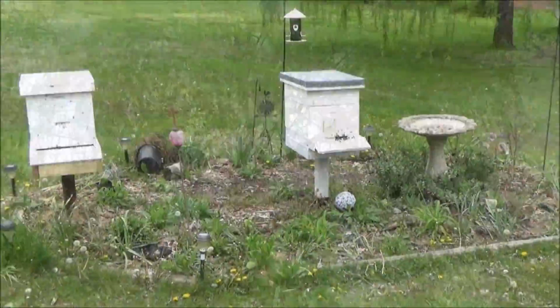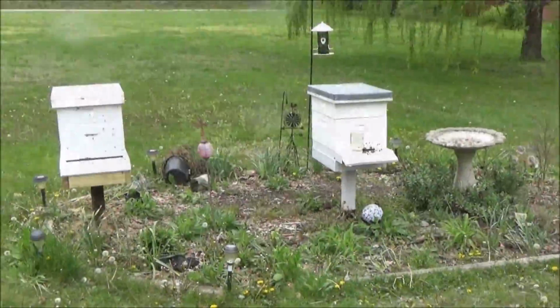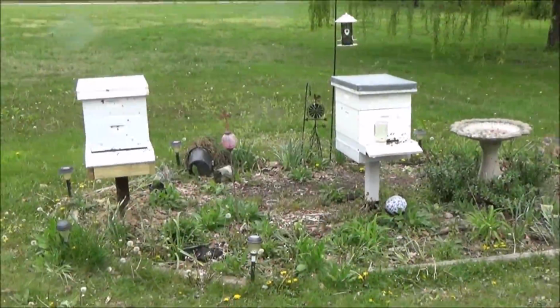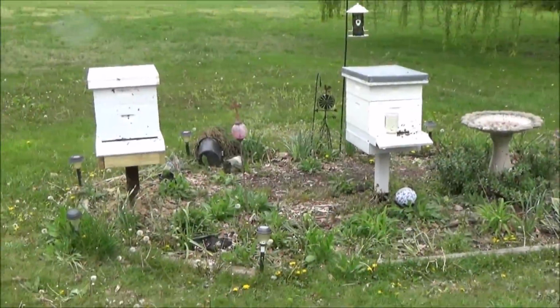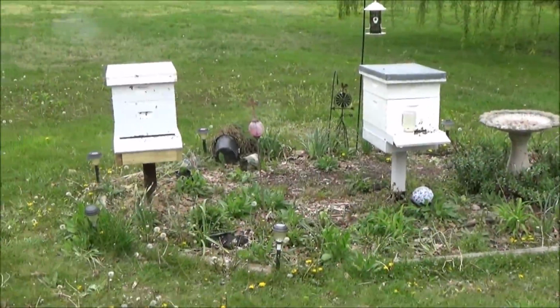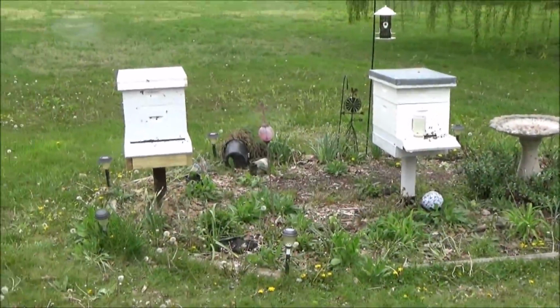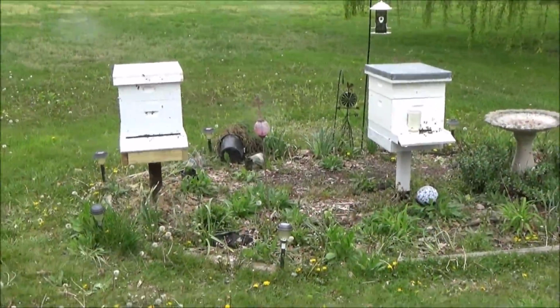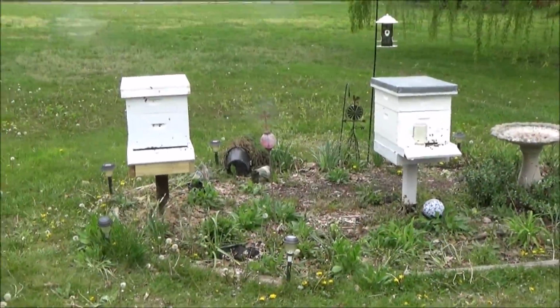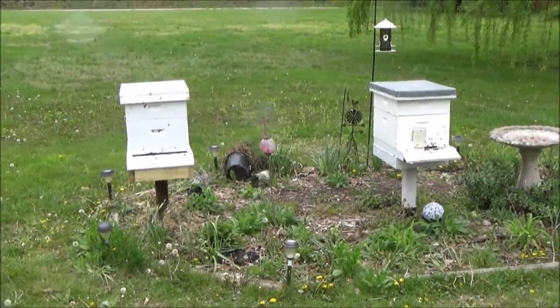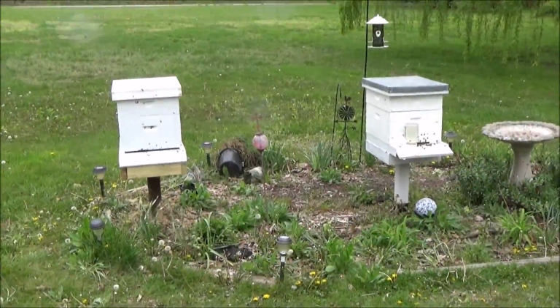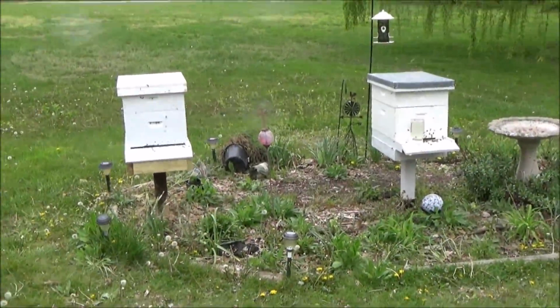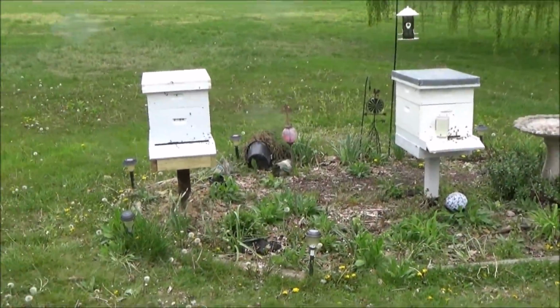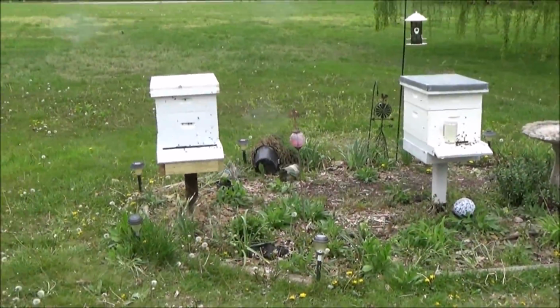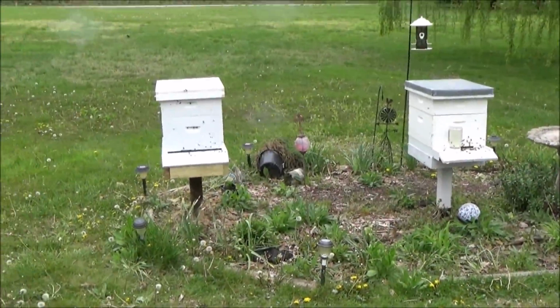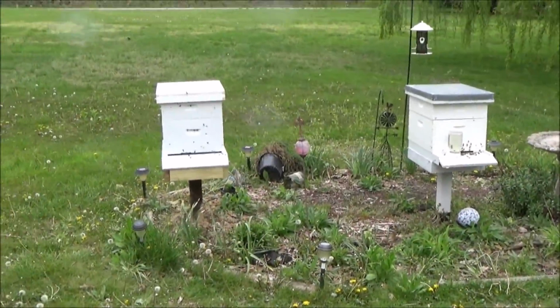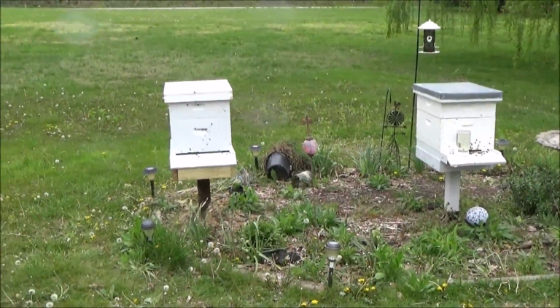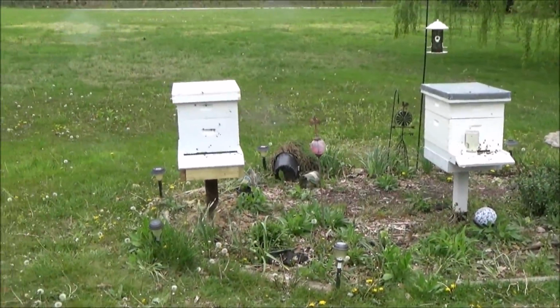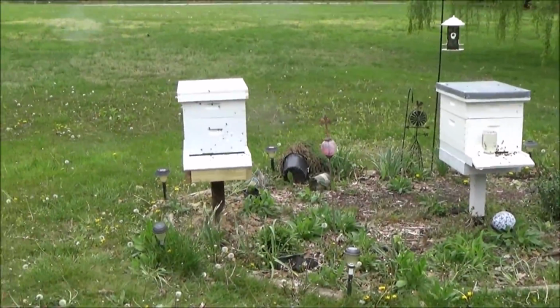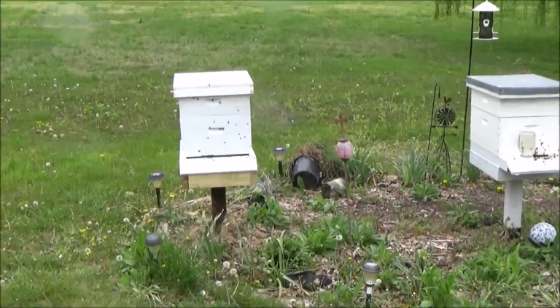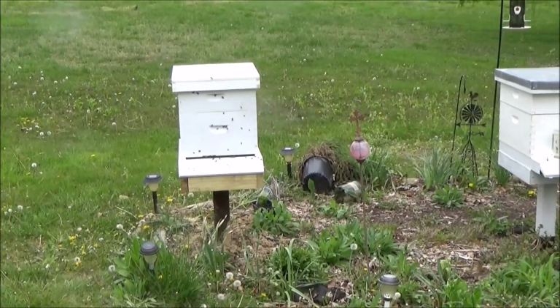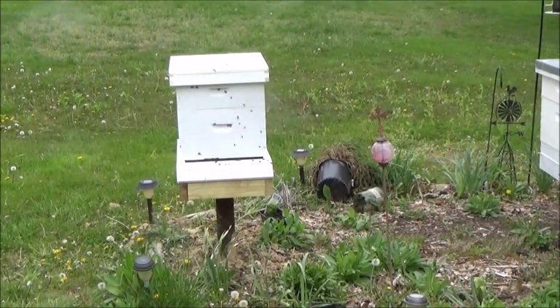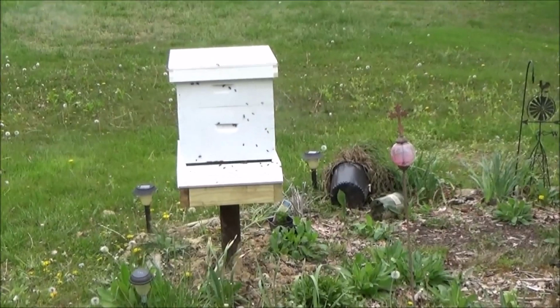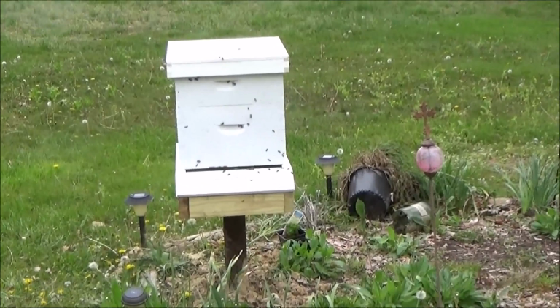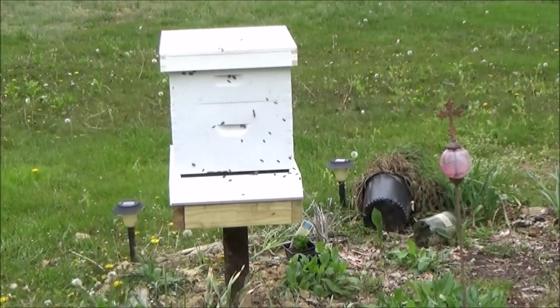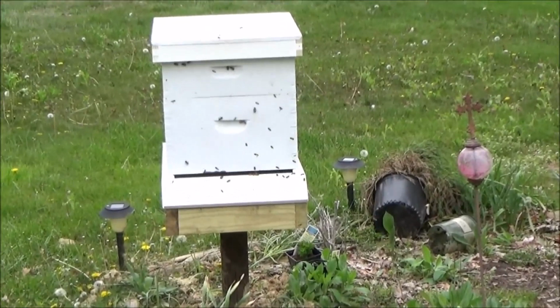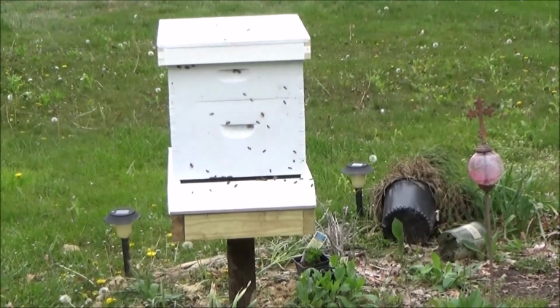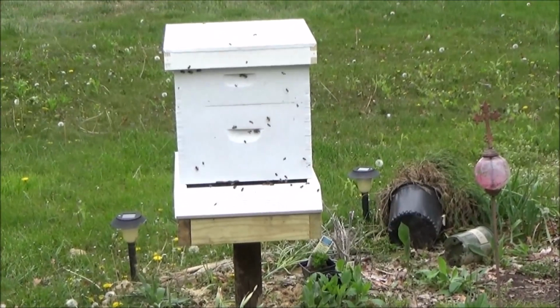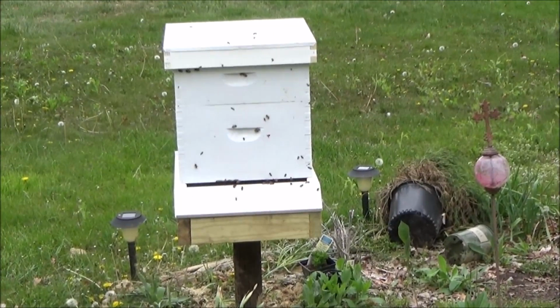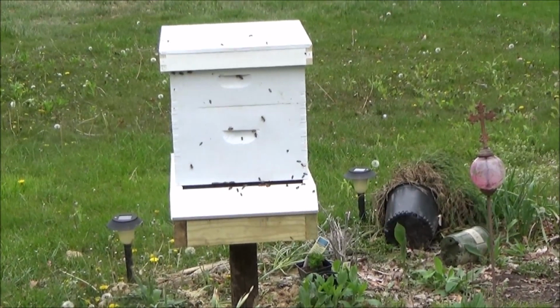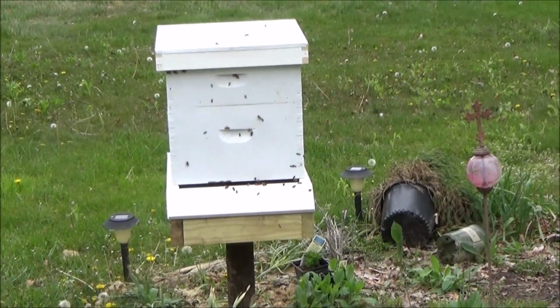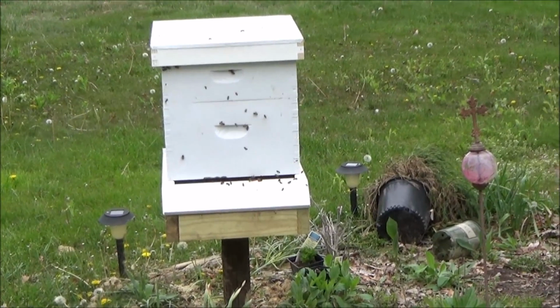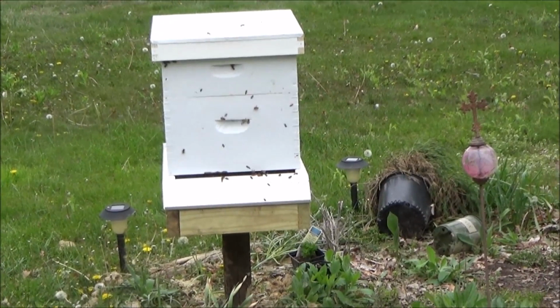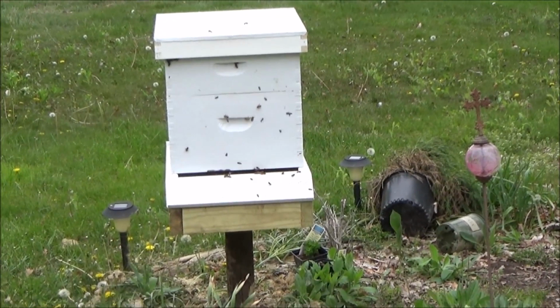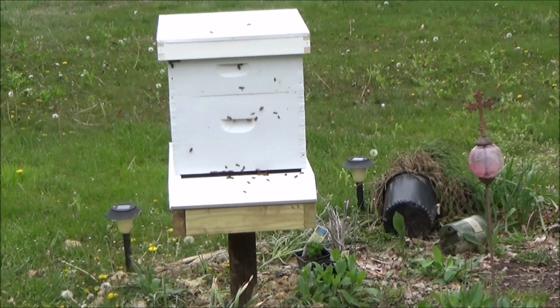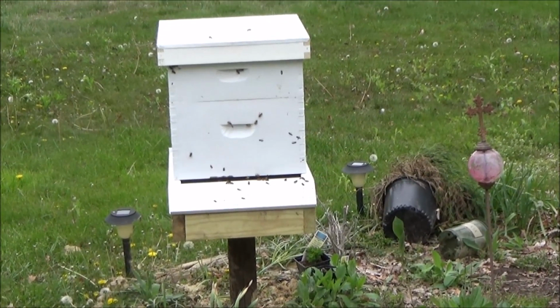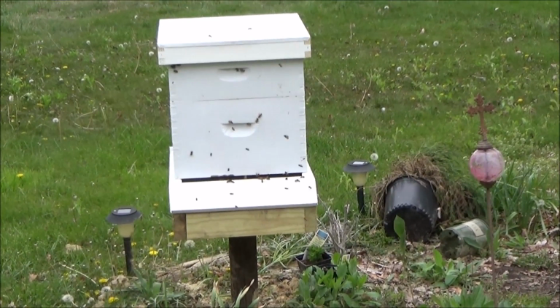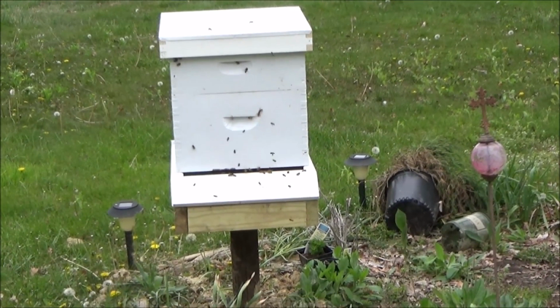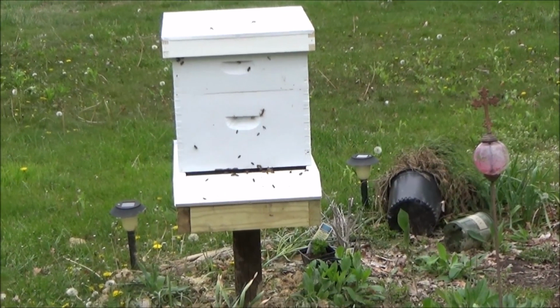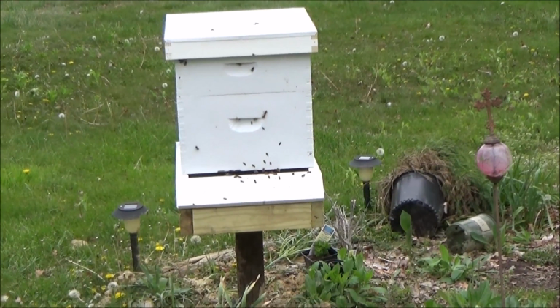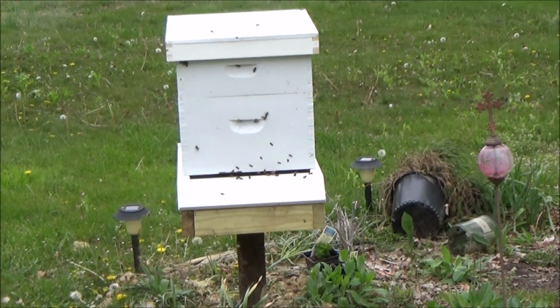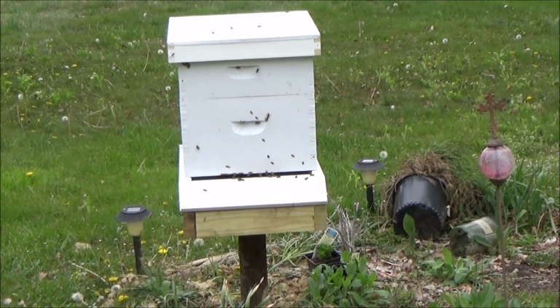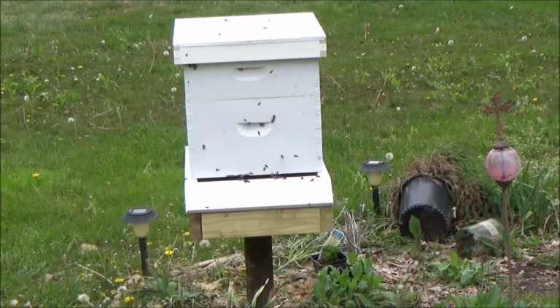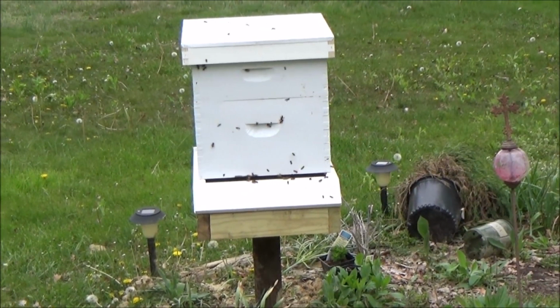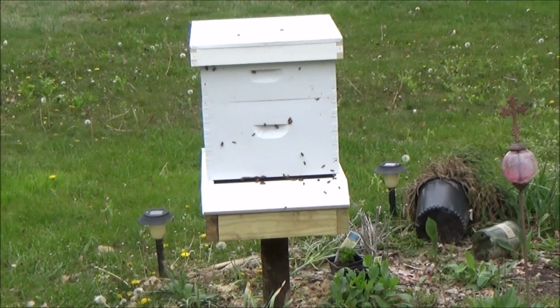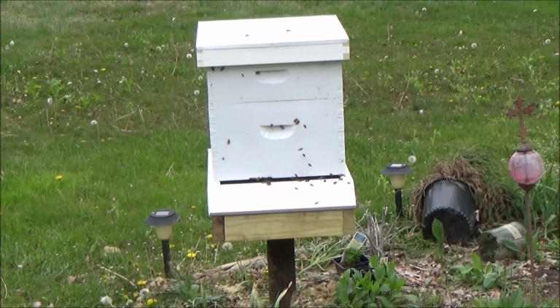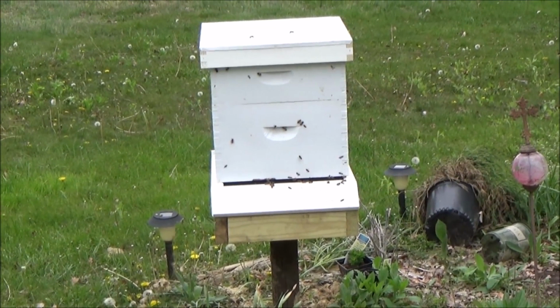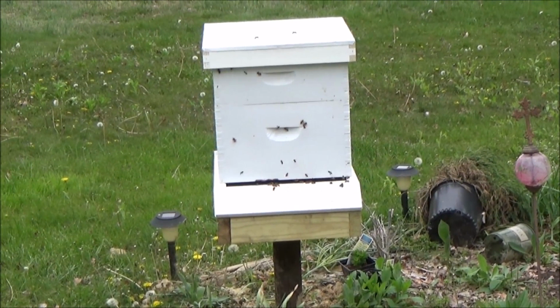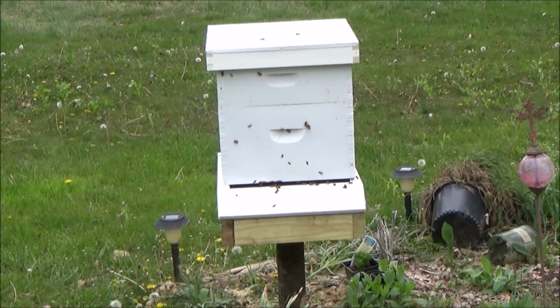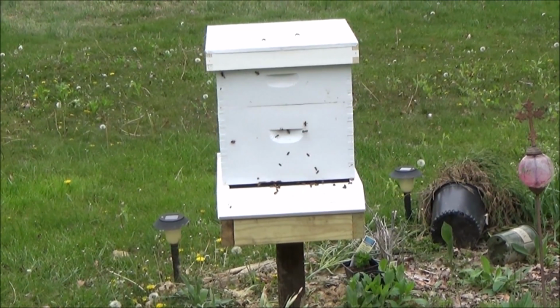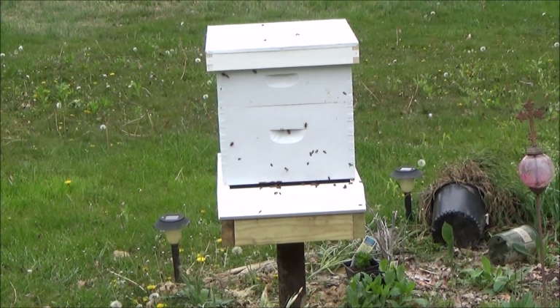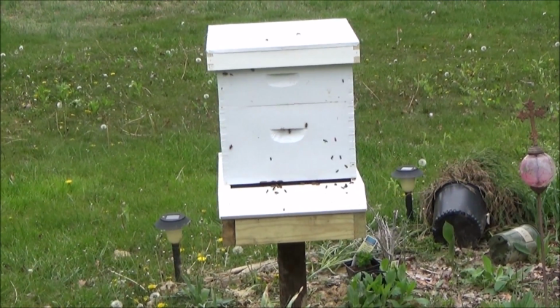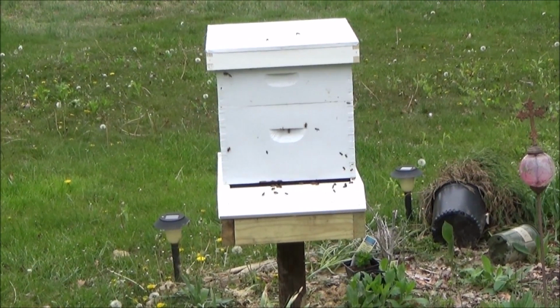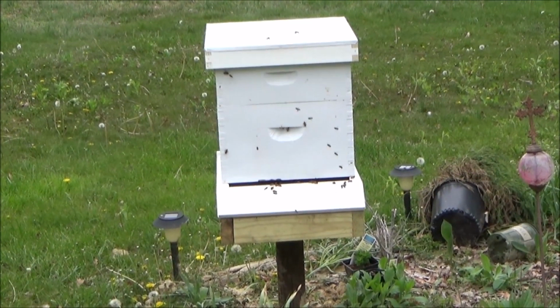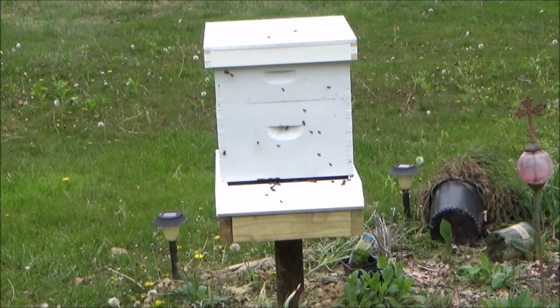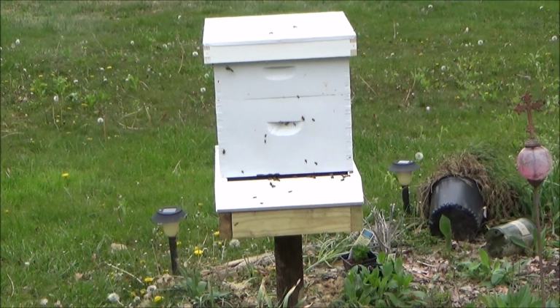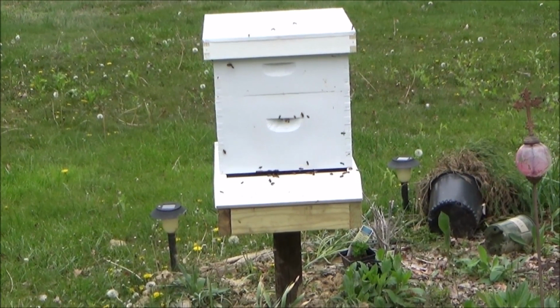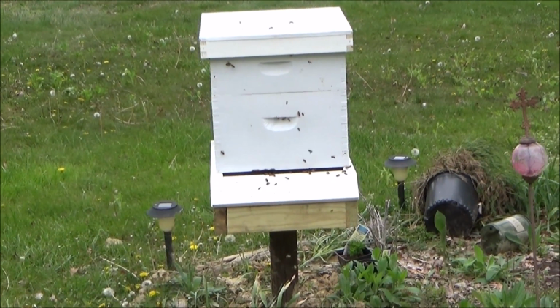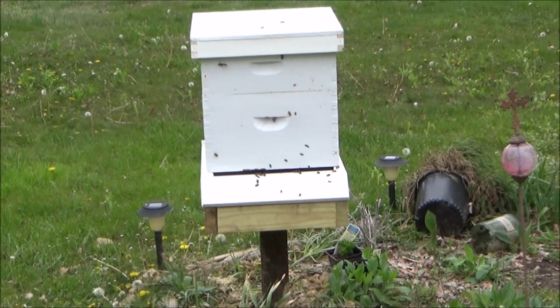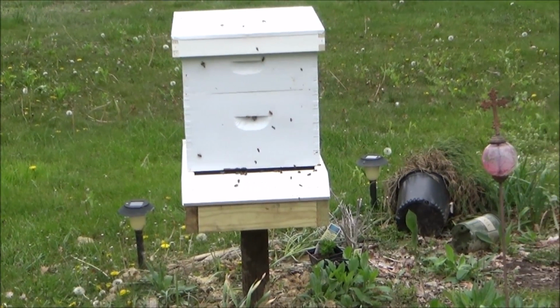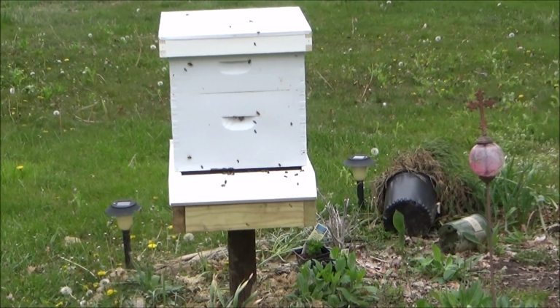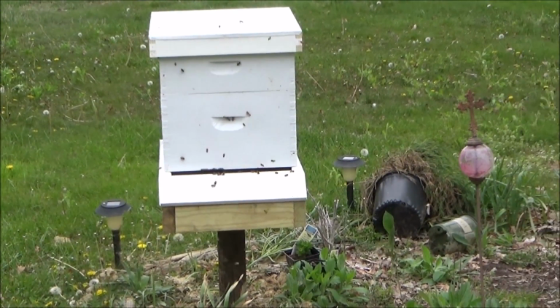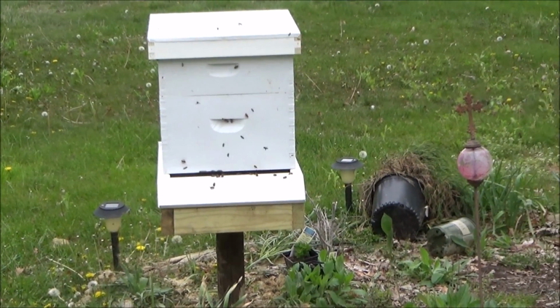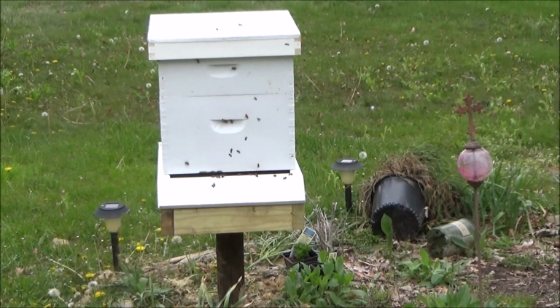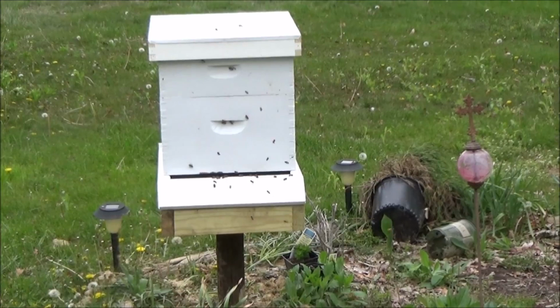That swarm of bees actually came from this hive, which was the stronger one. We saw several queen cells.